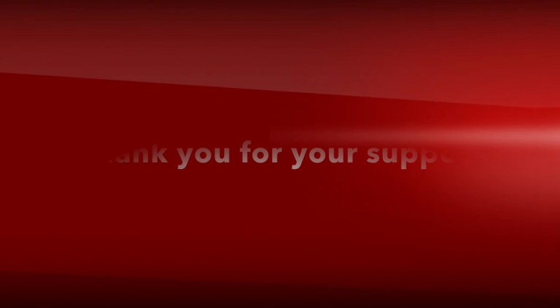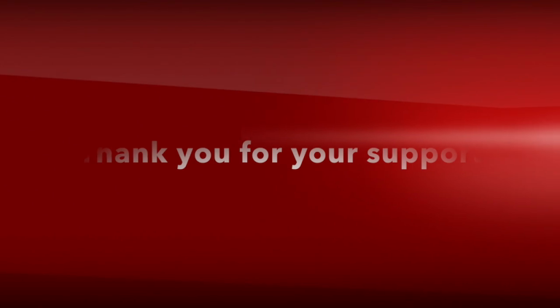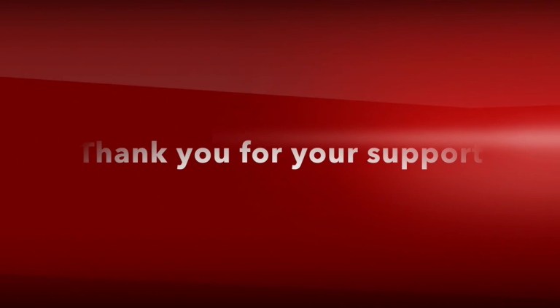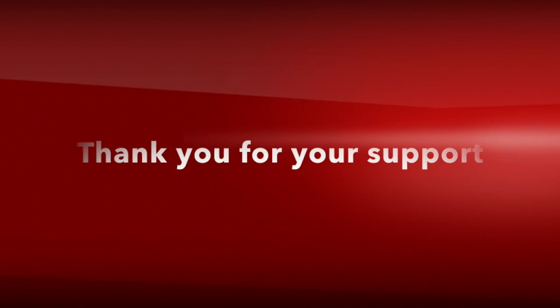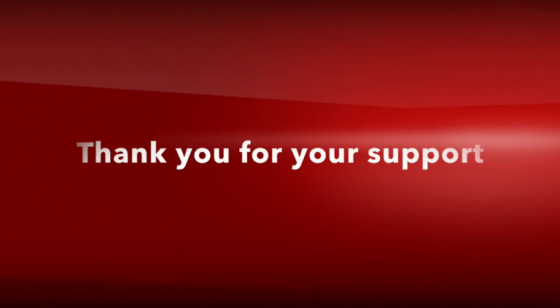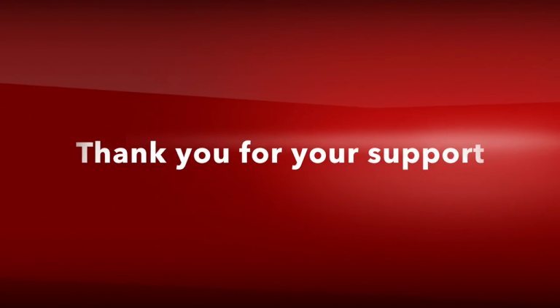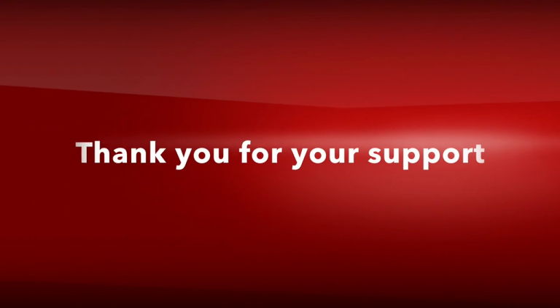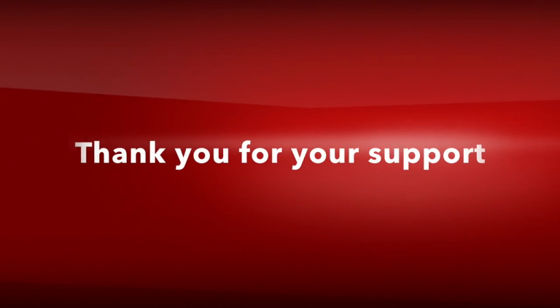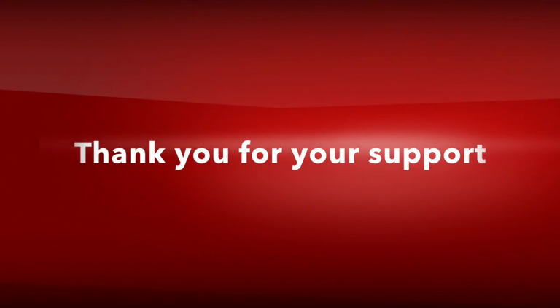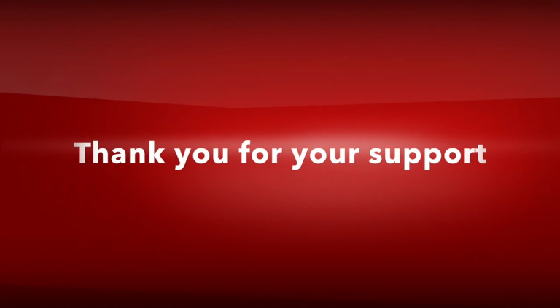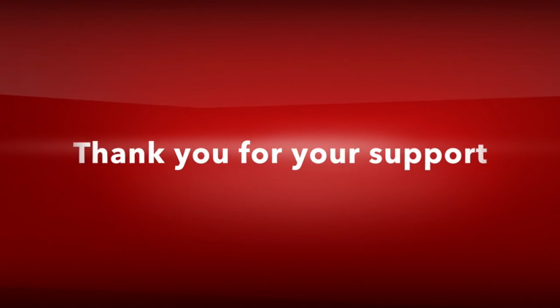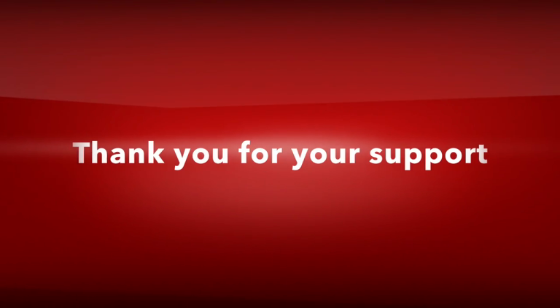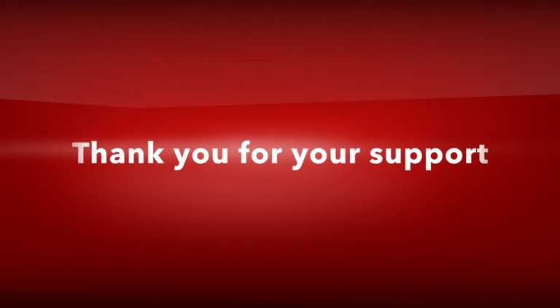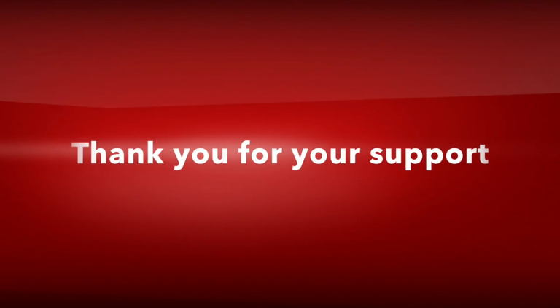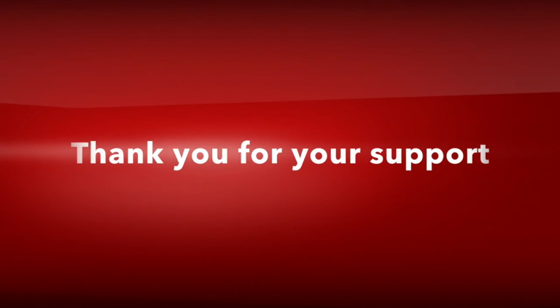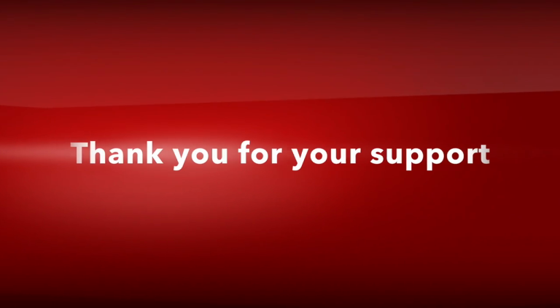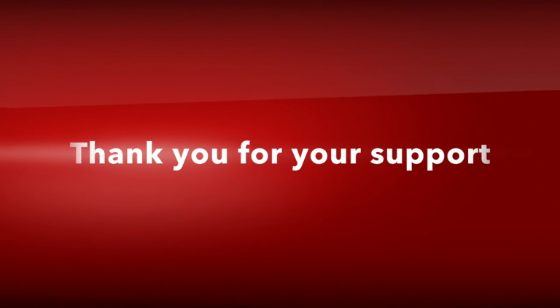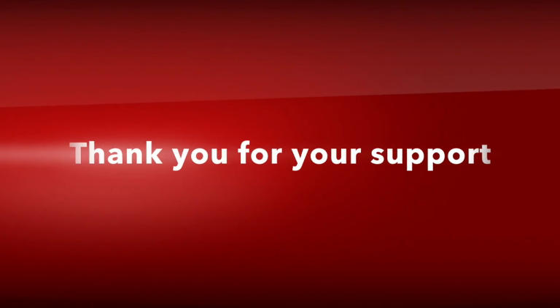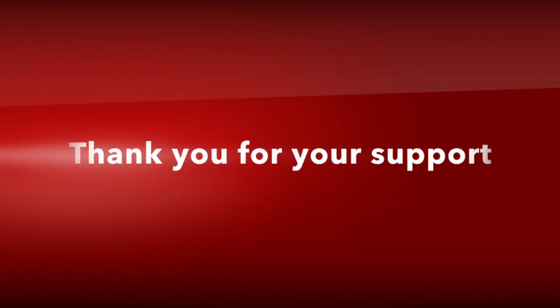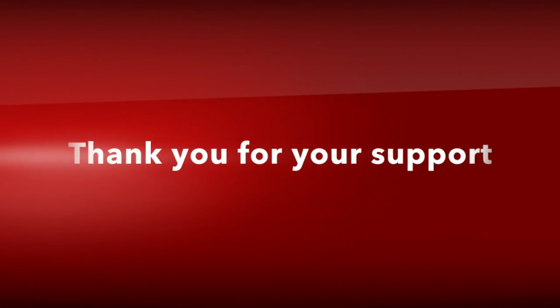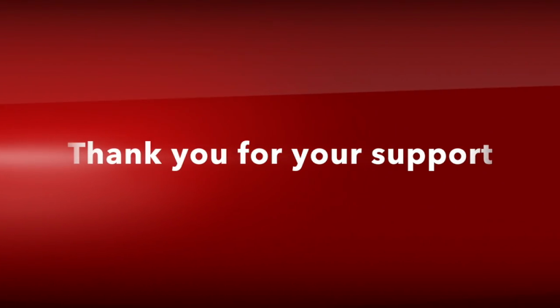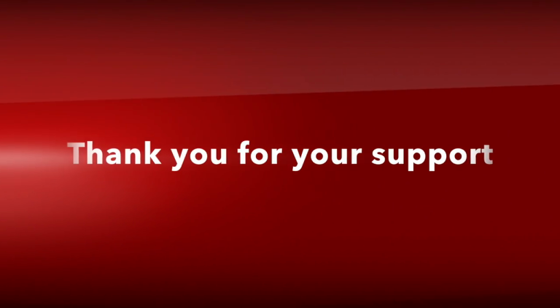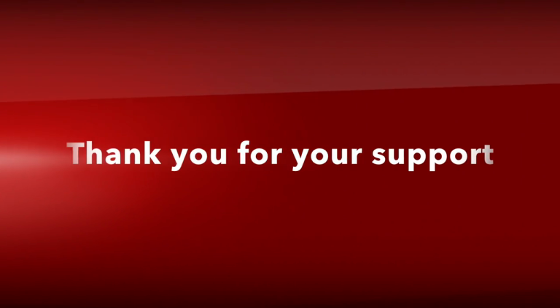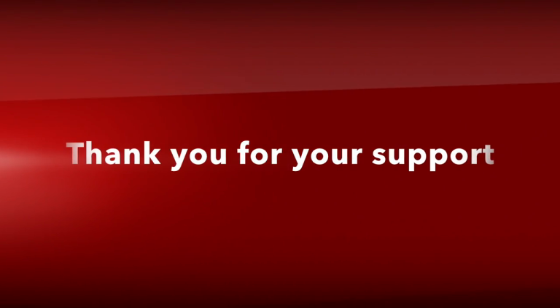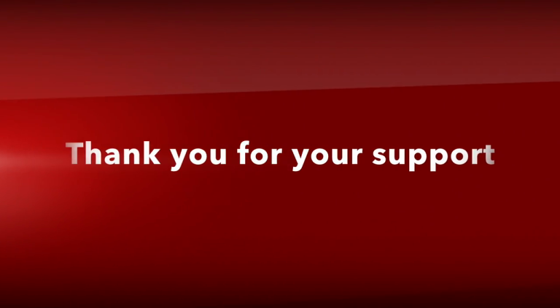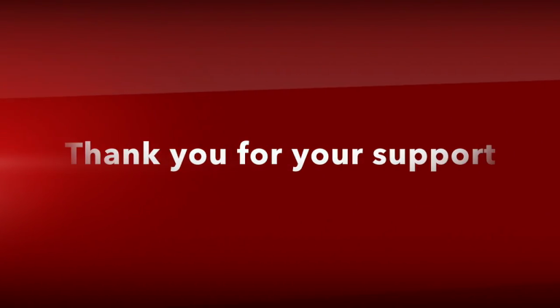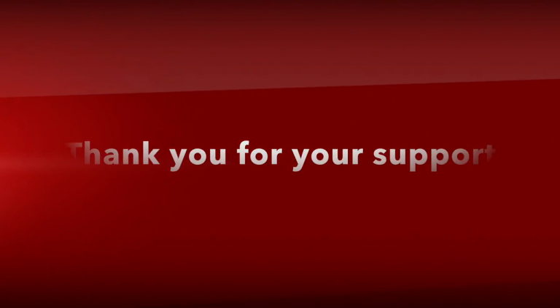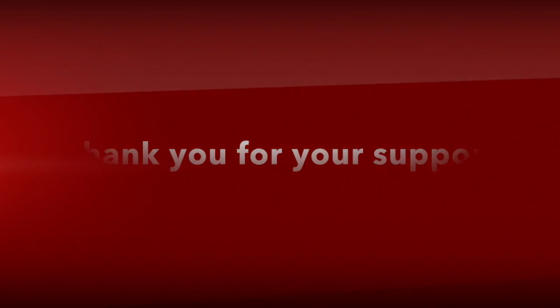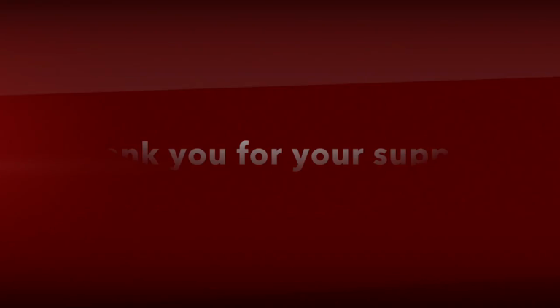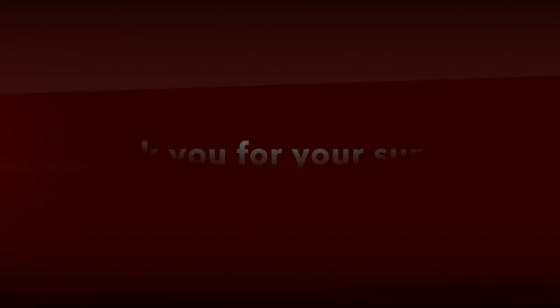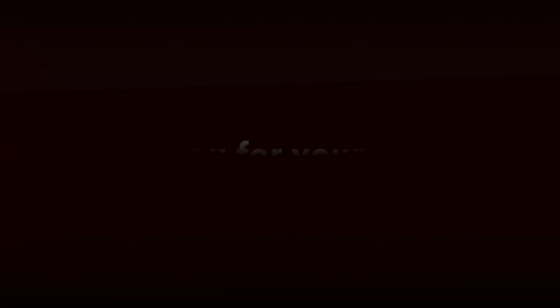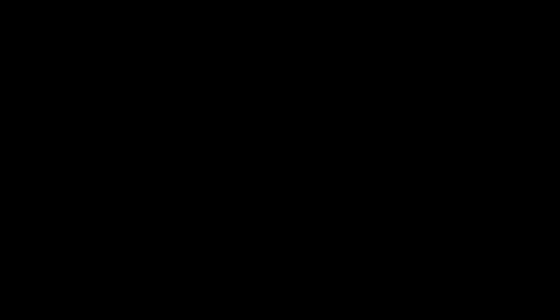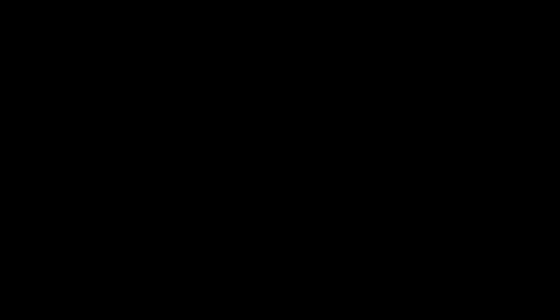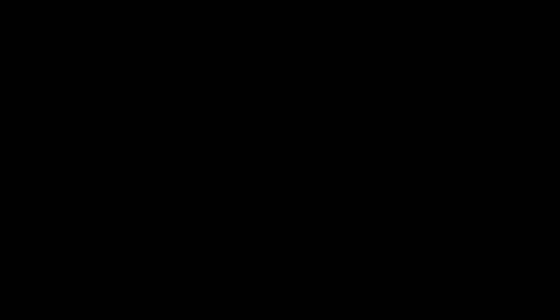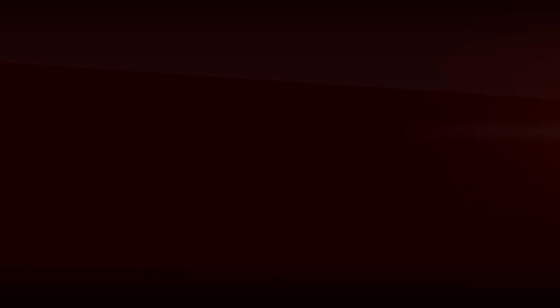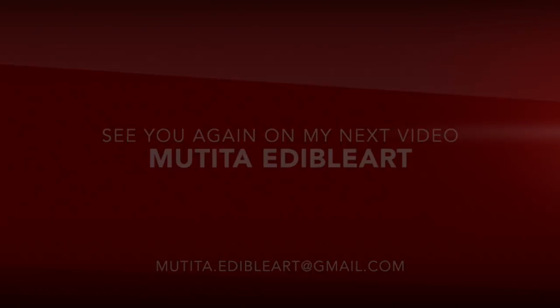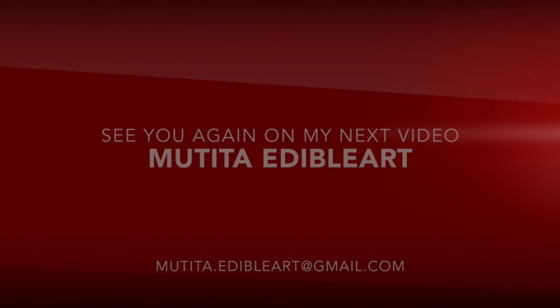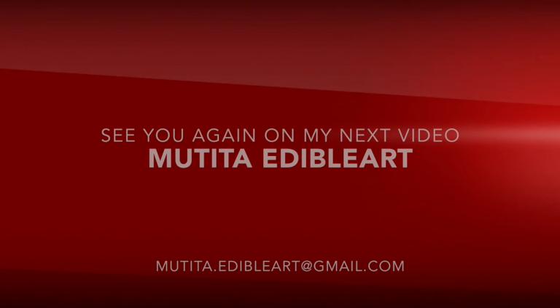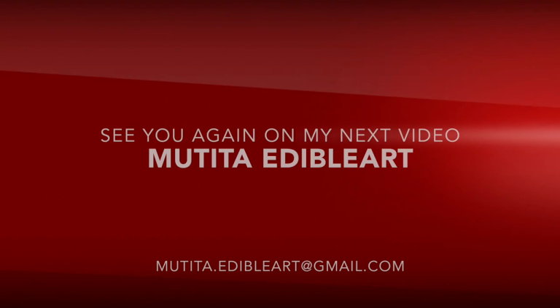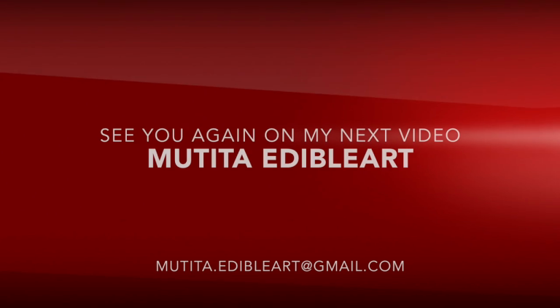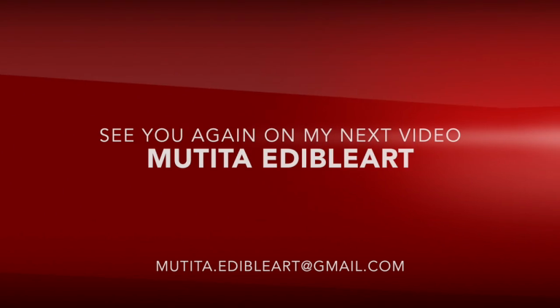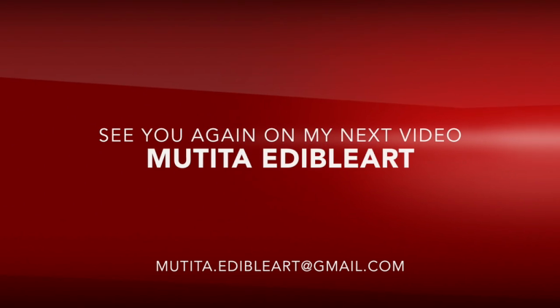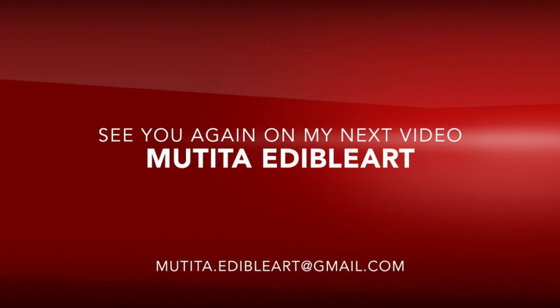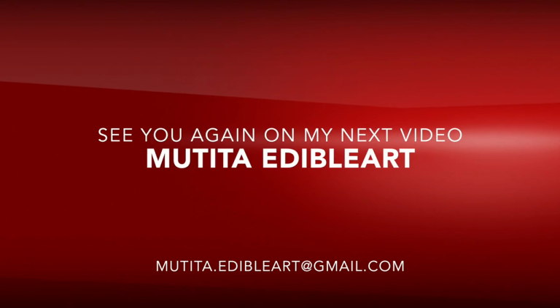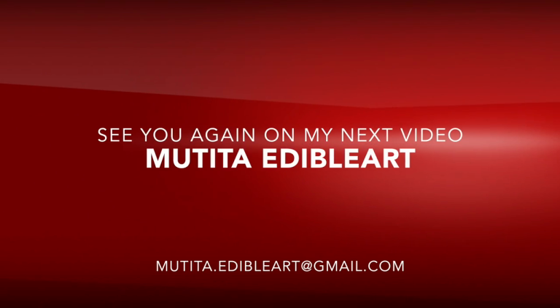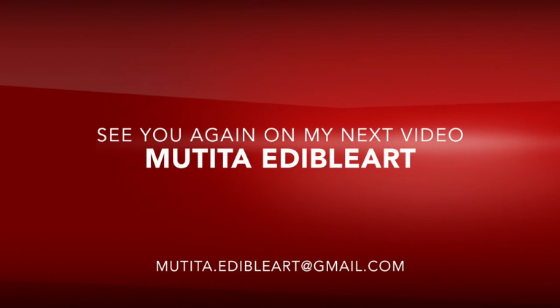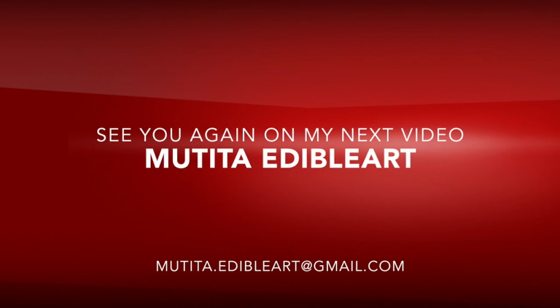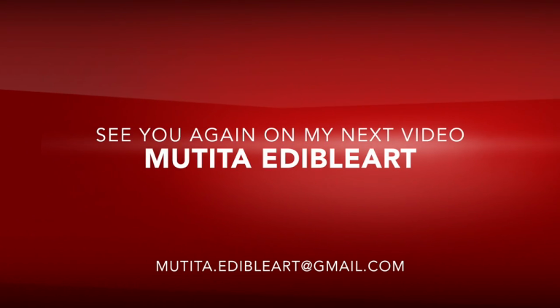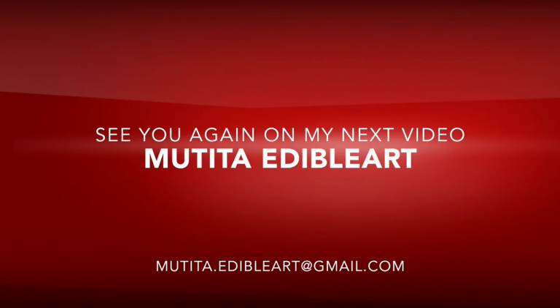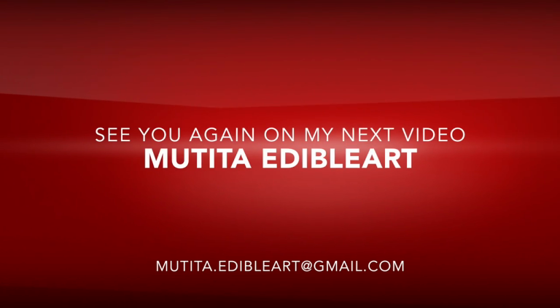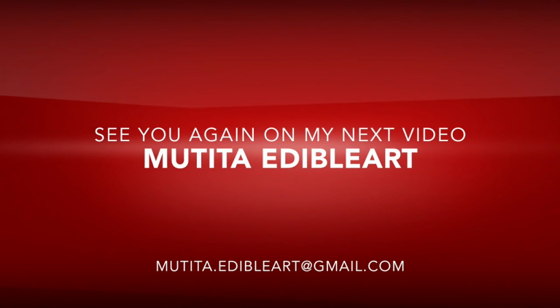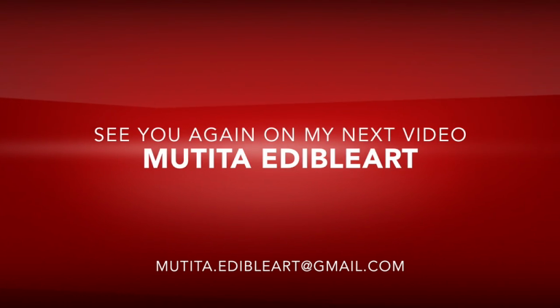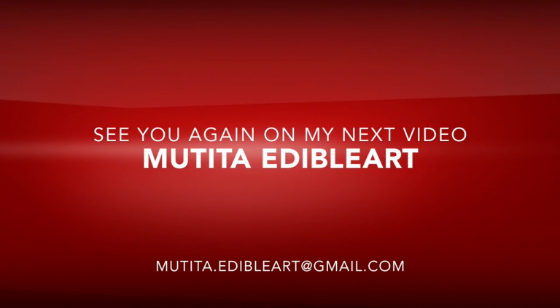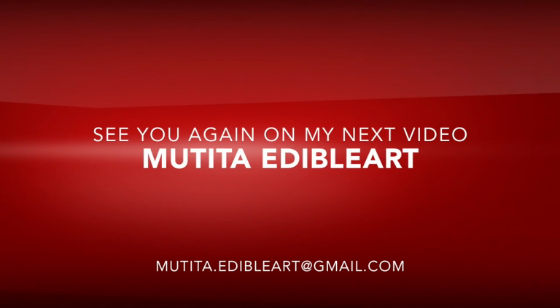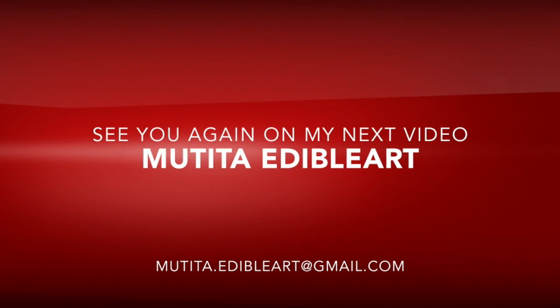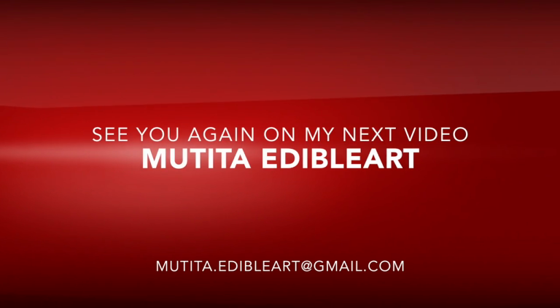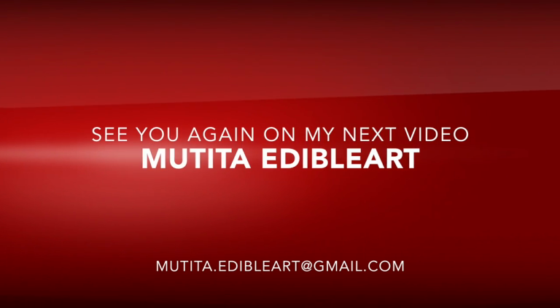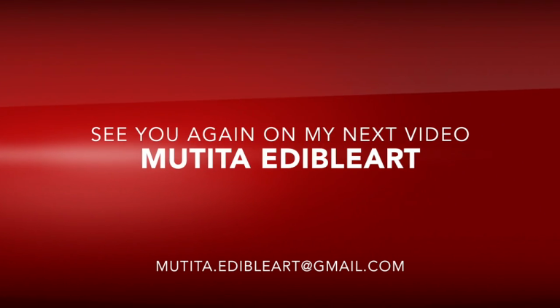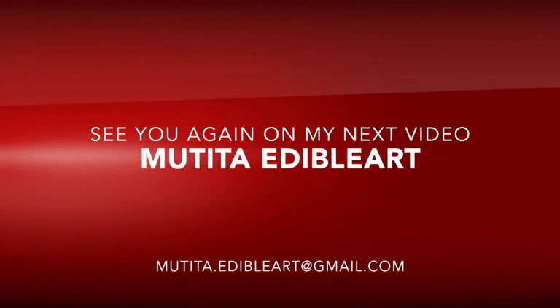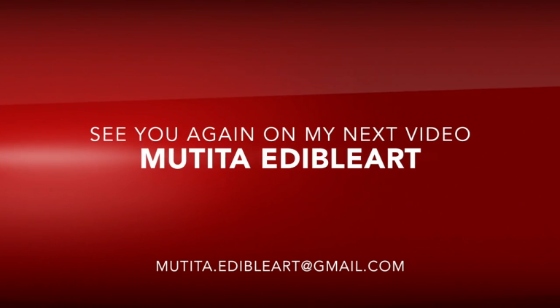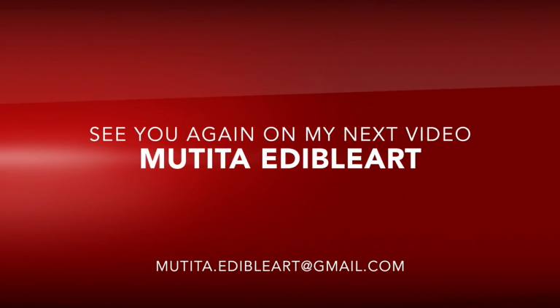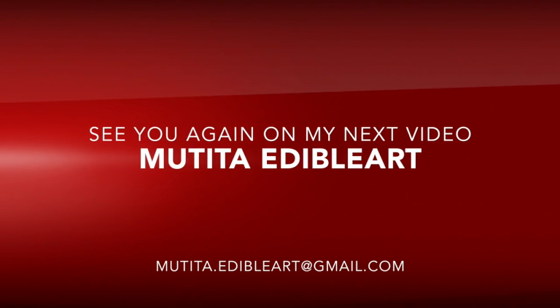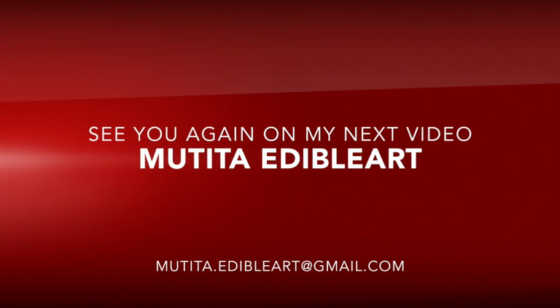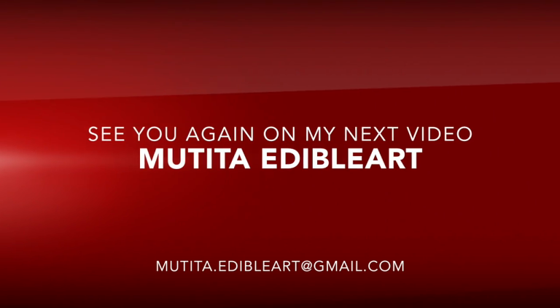Thank you very much for your support. See you again on my next video. Bye-bye.